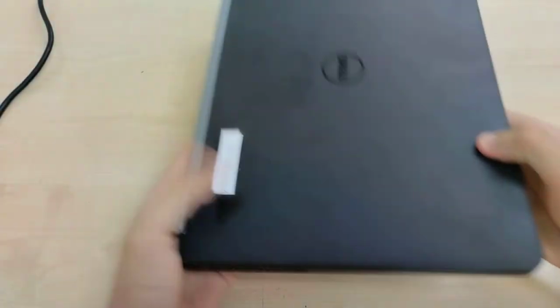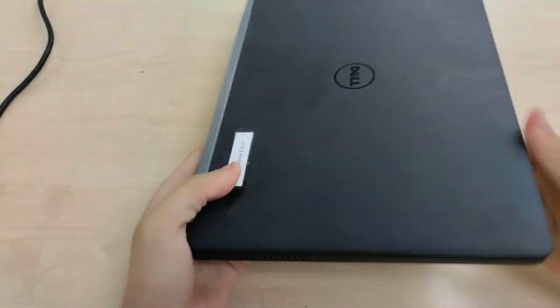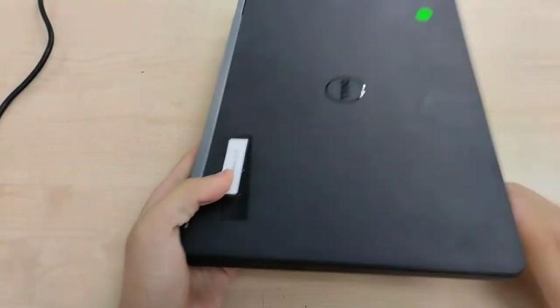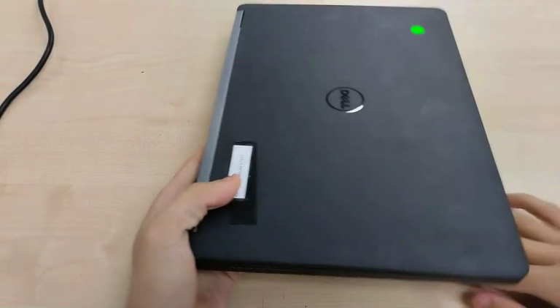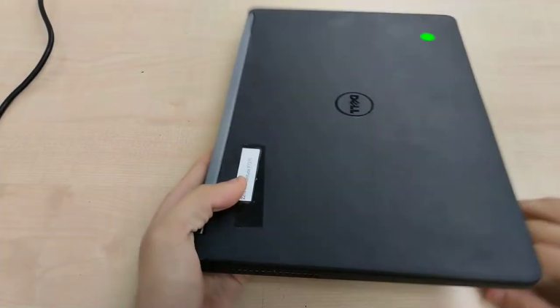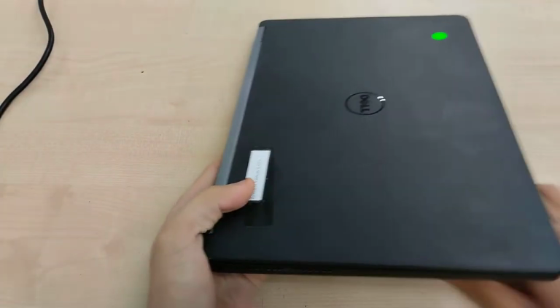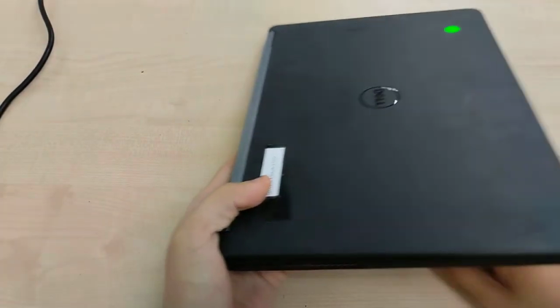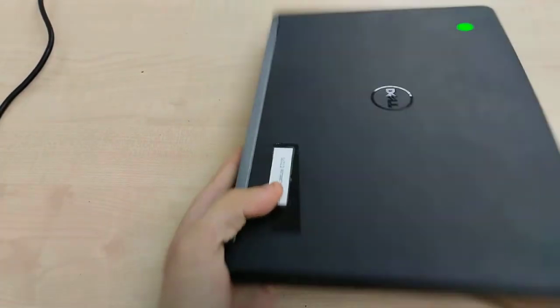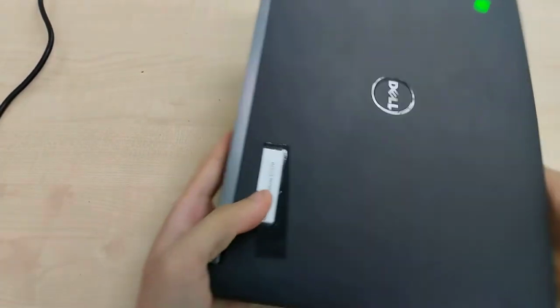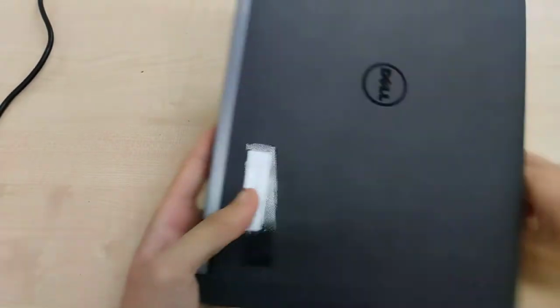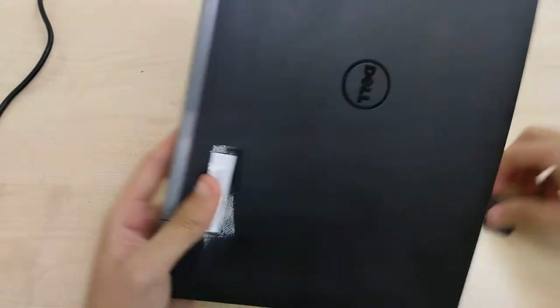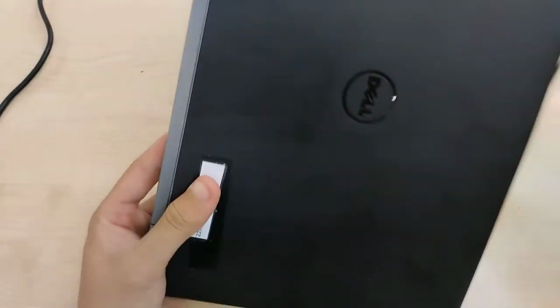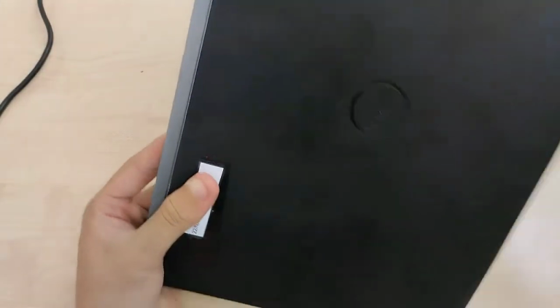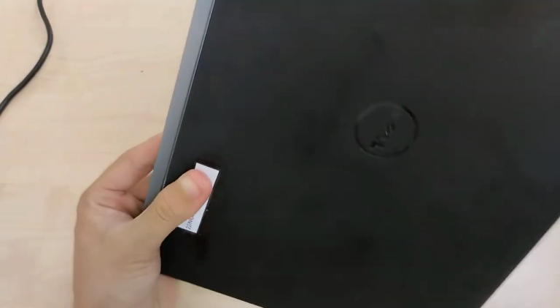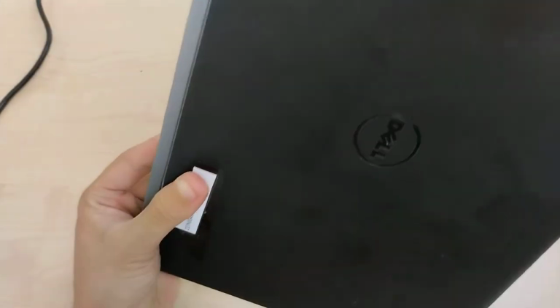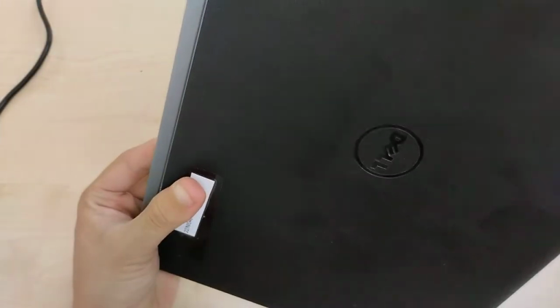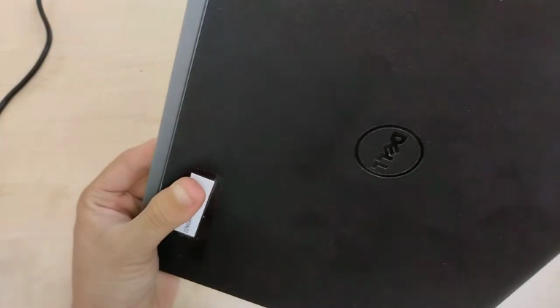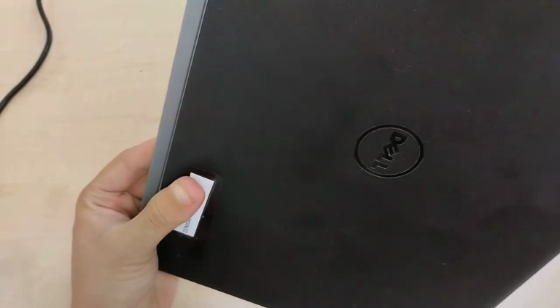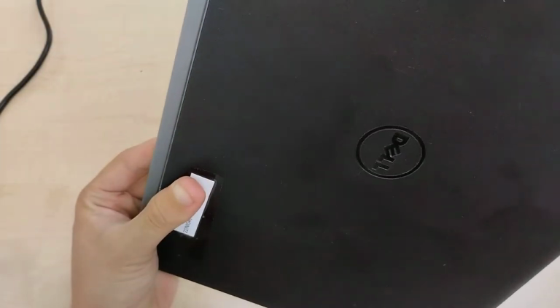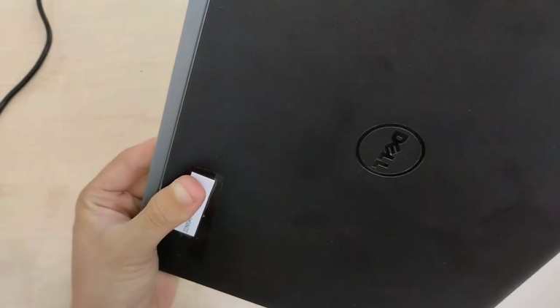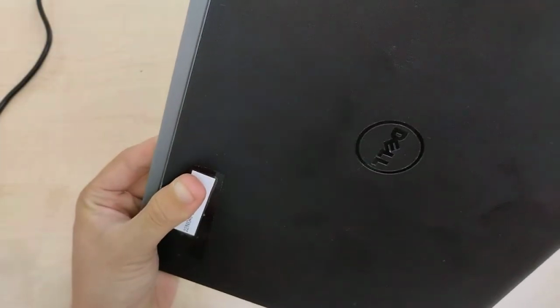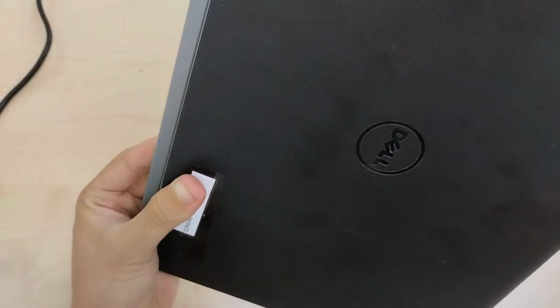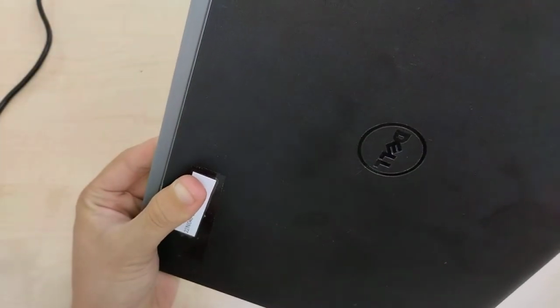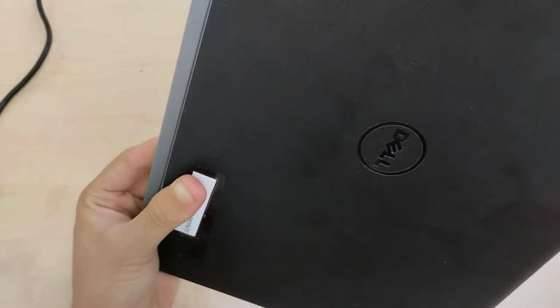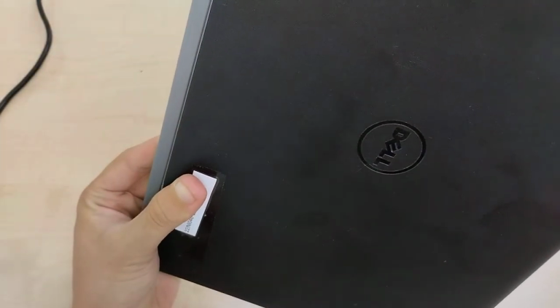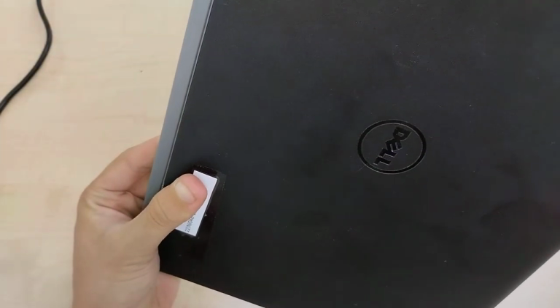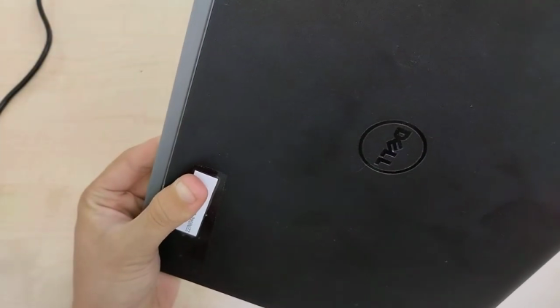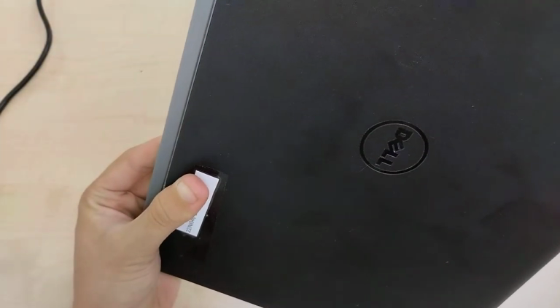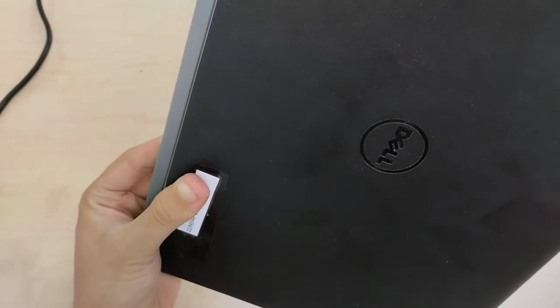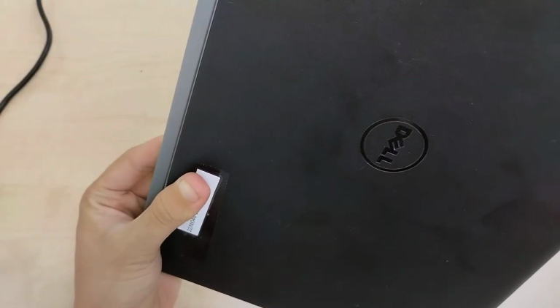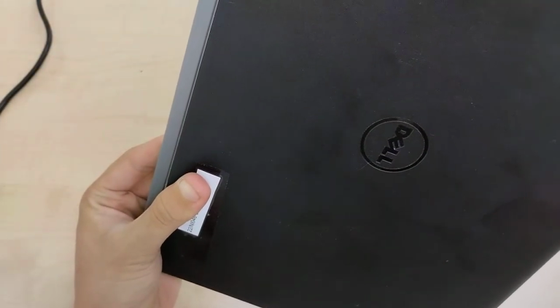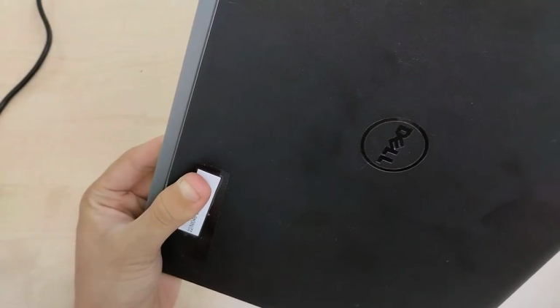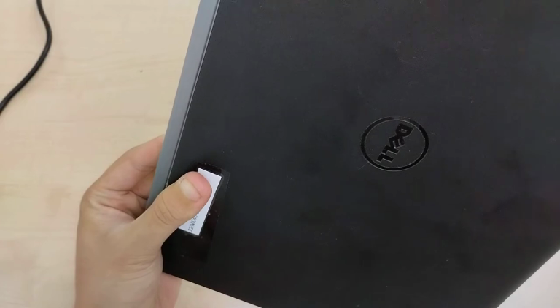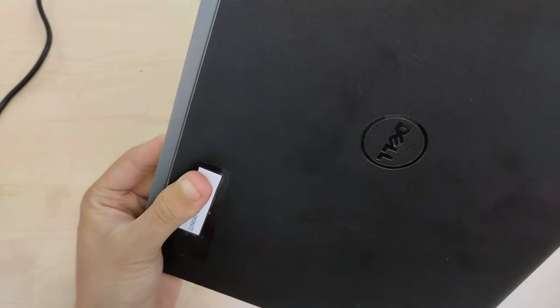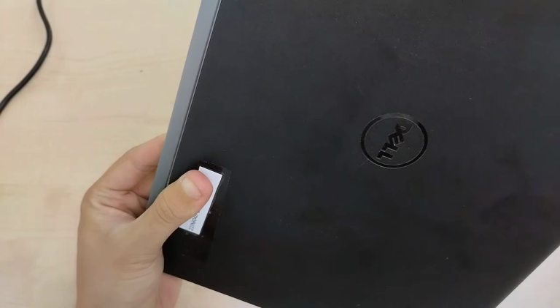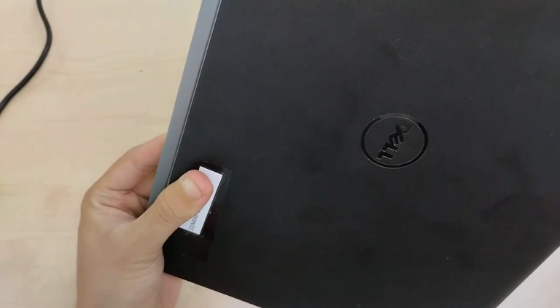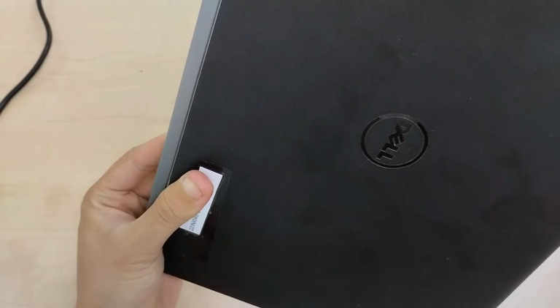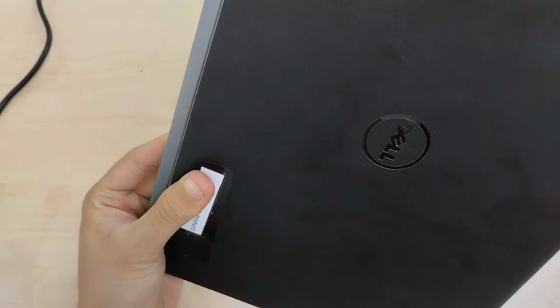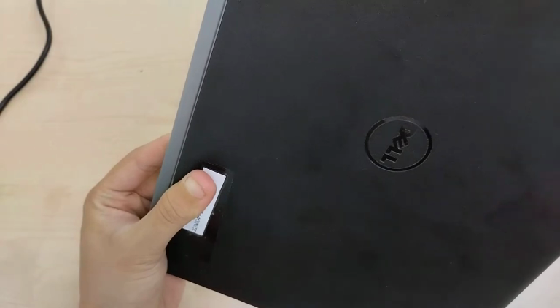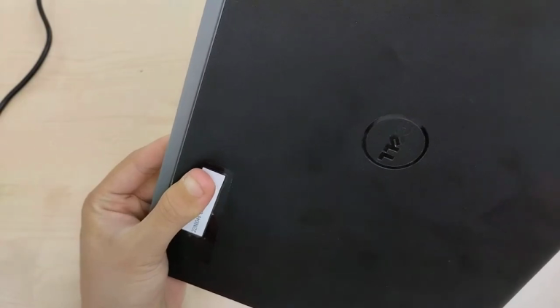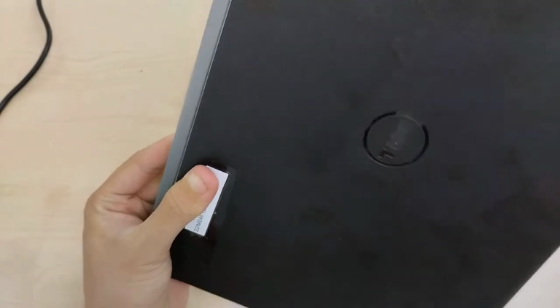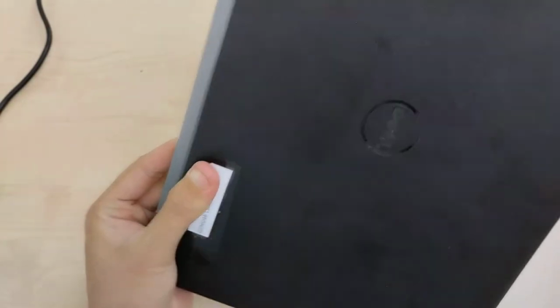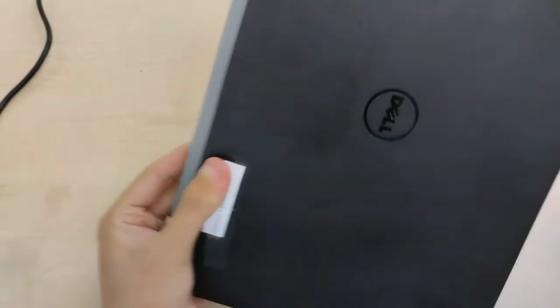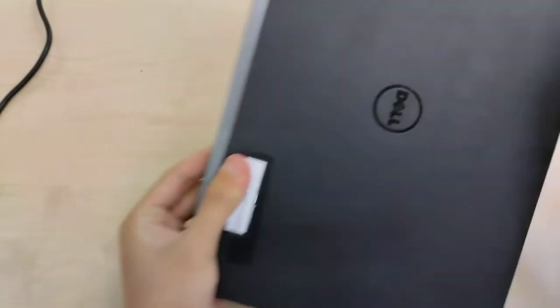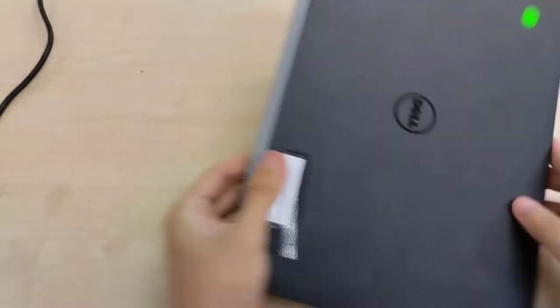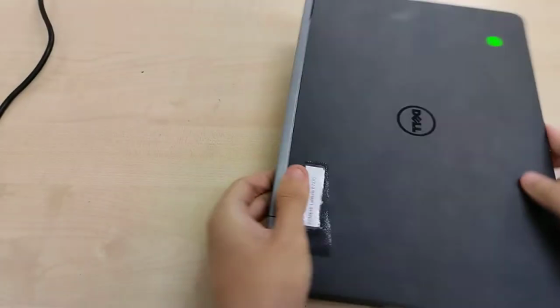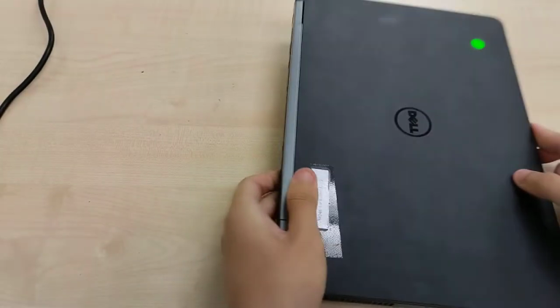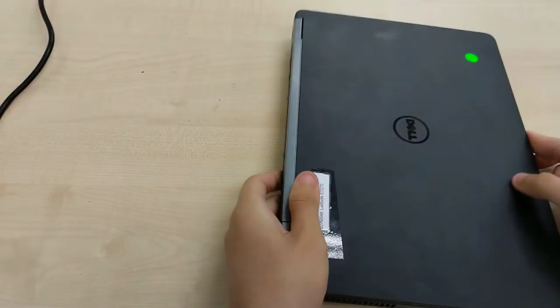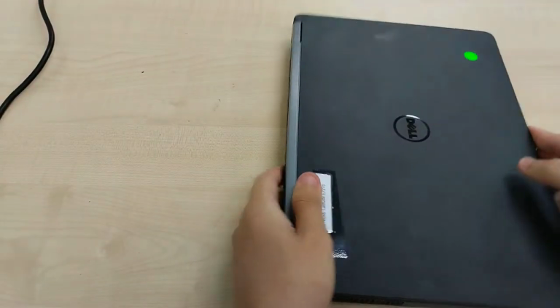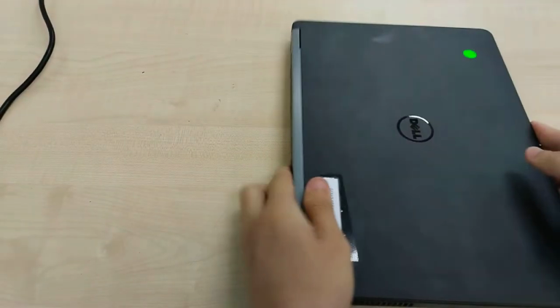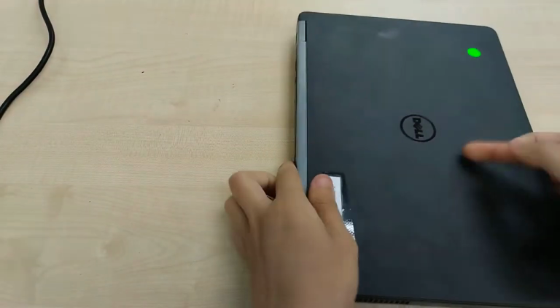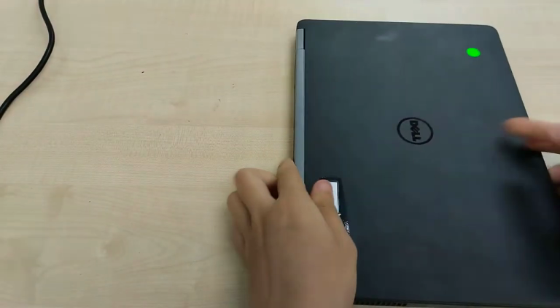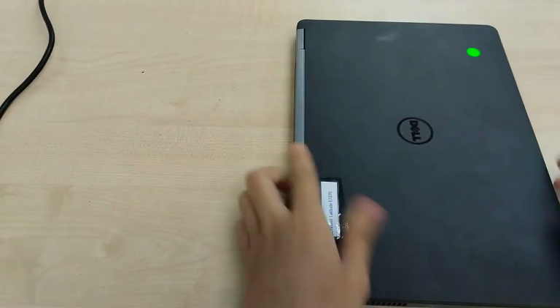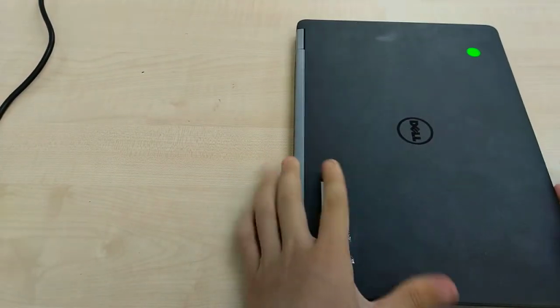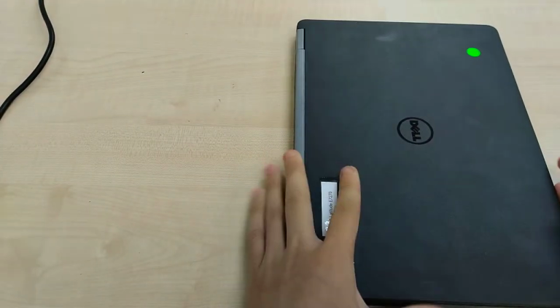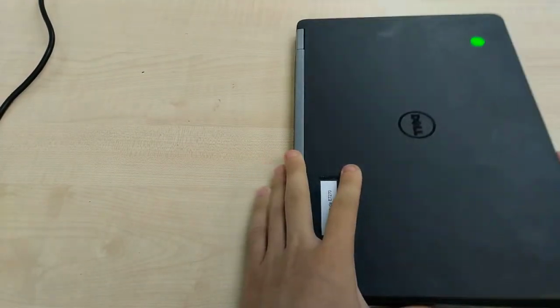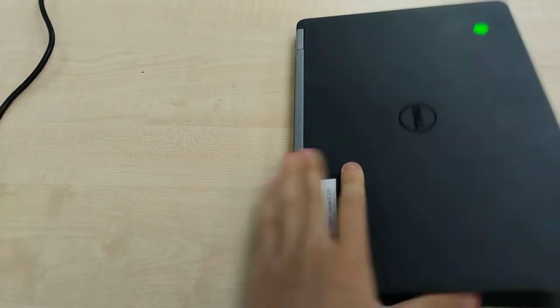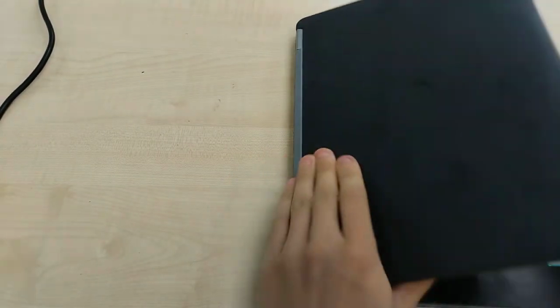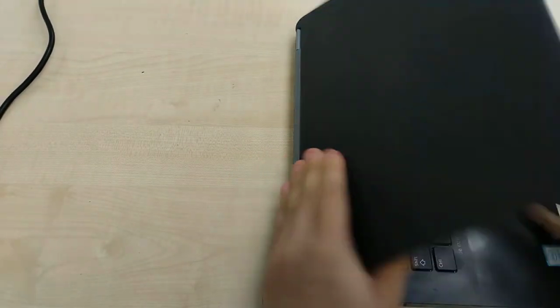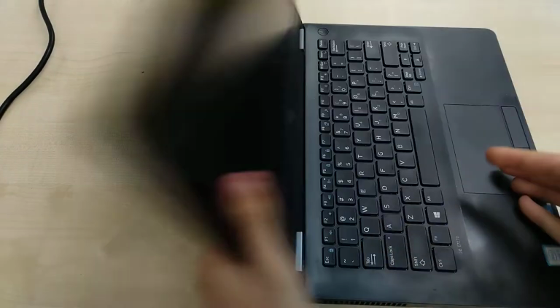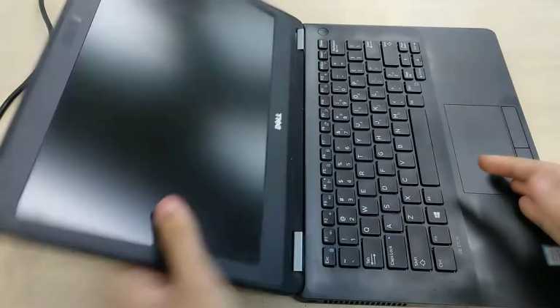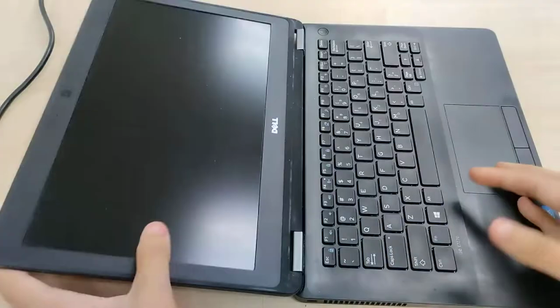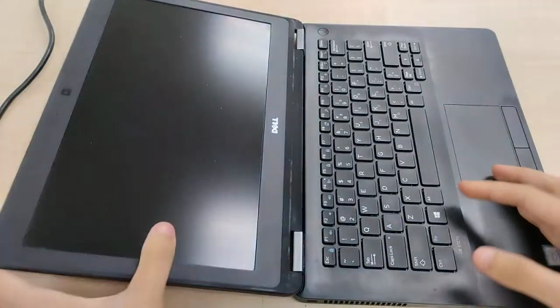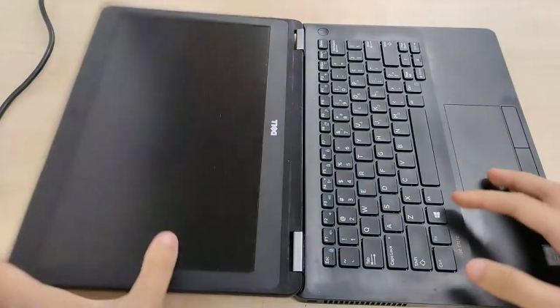This is a laptop that can open 180 degrees with the hinge, so it's quite a very flexible laptop.